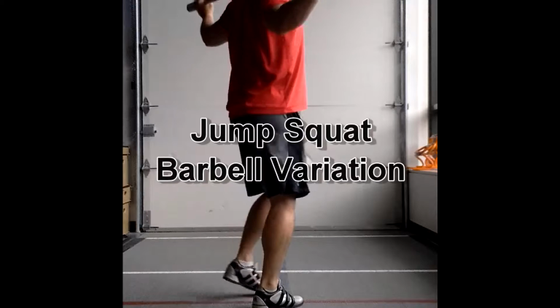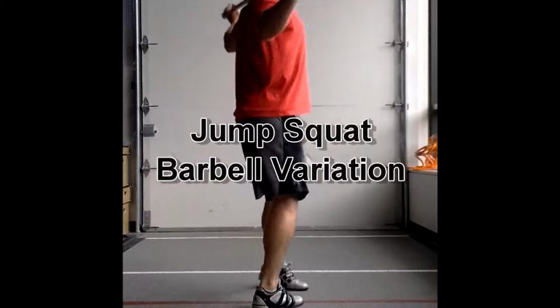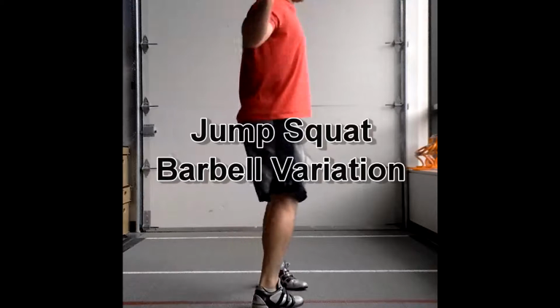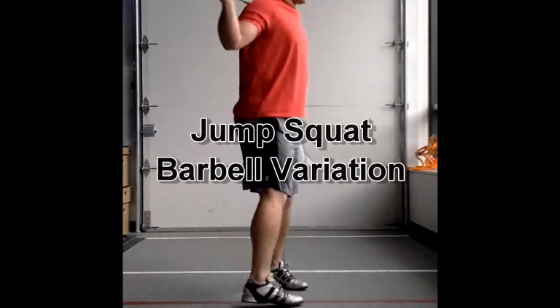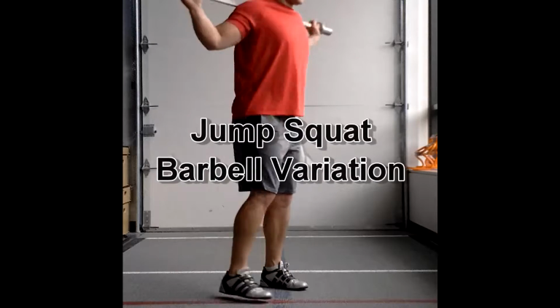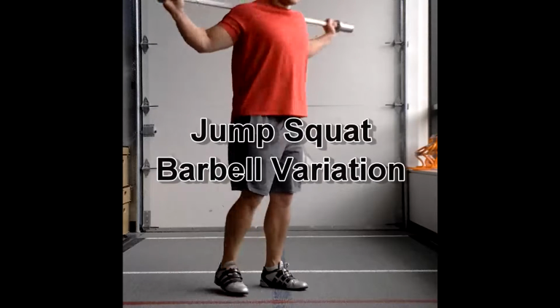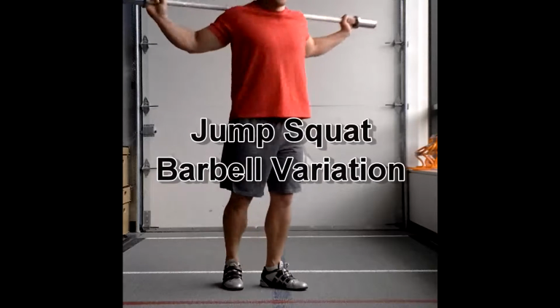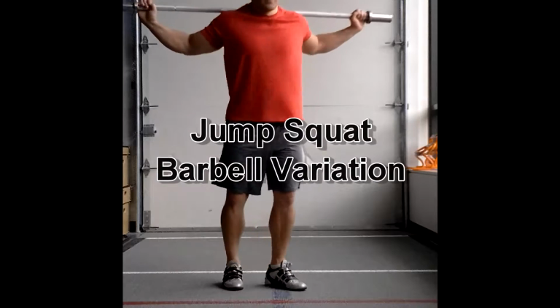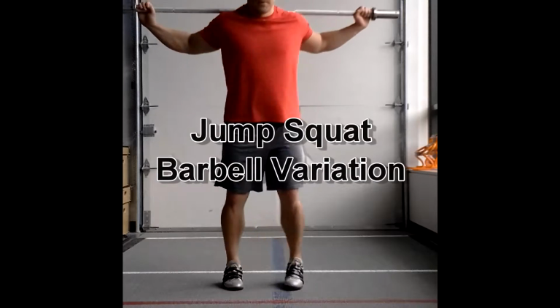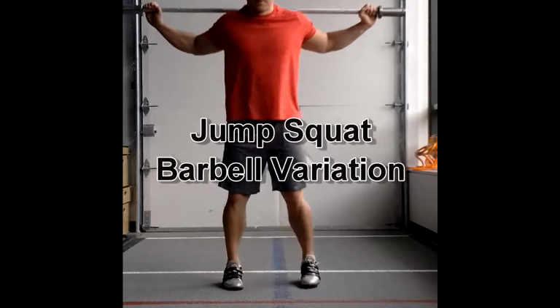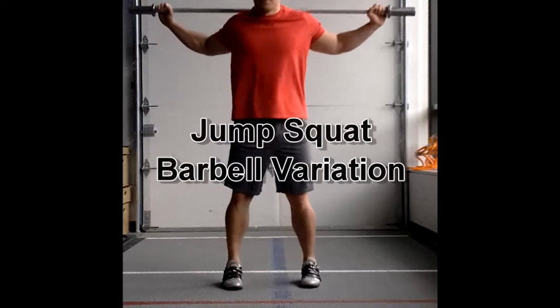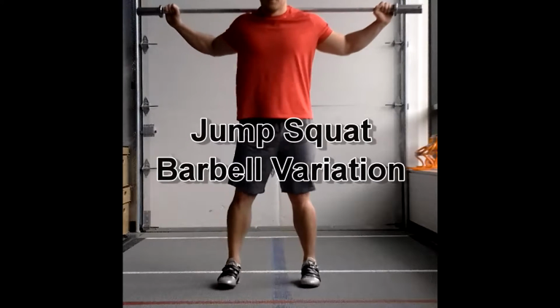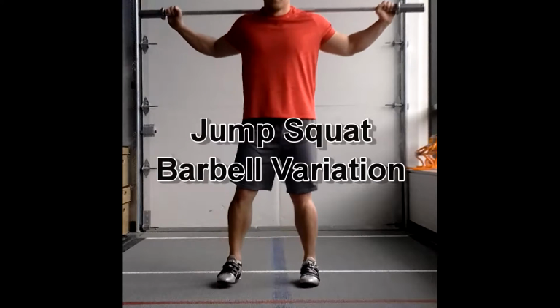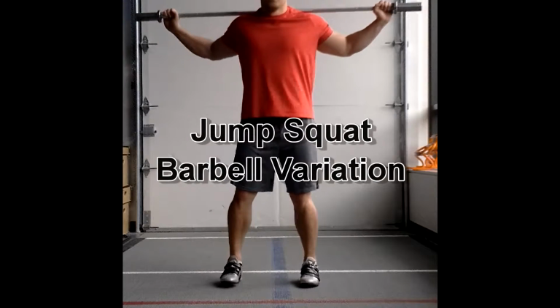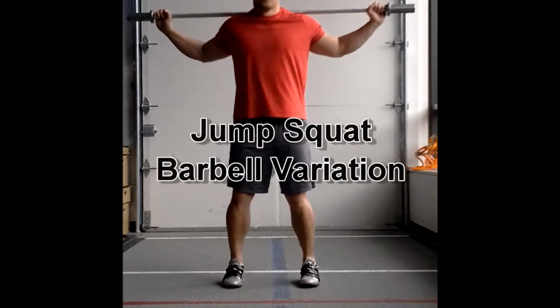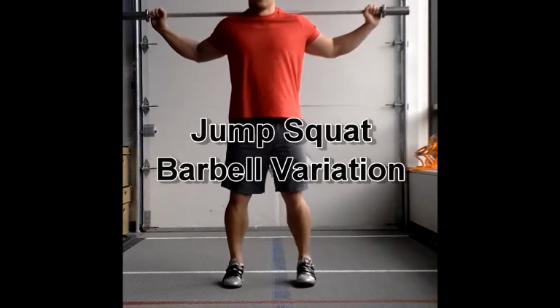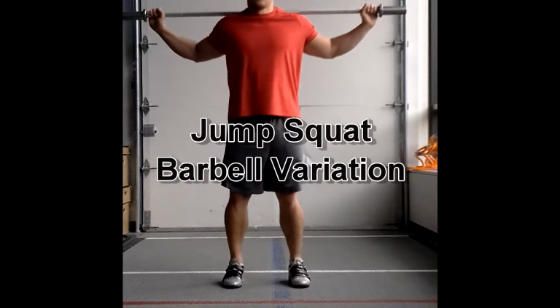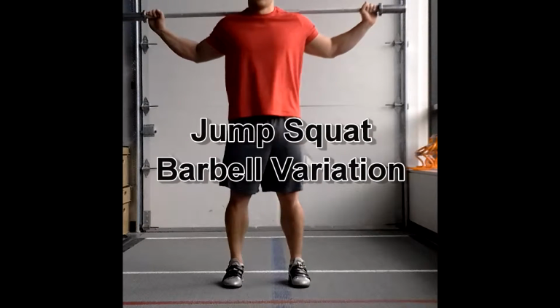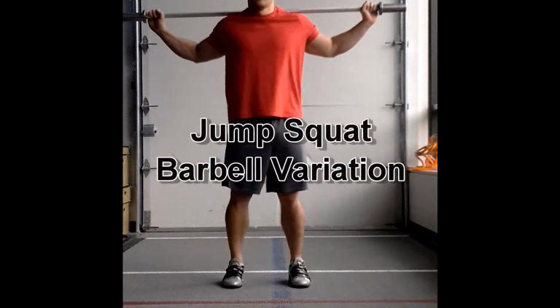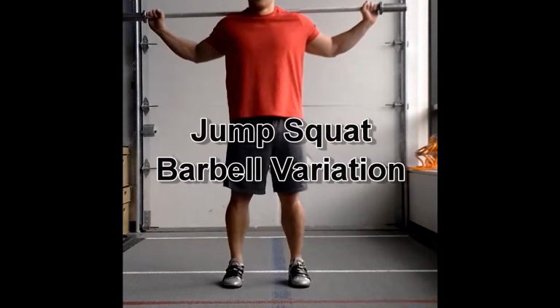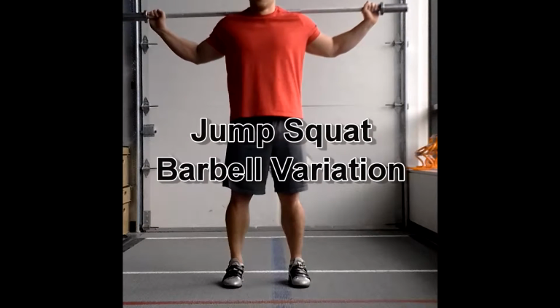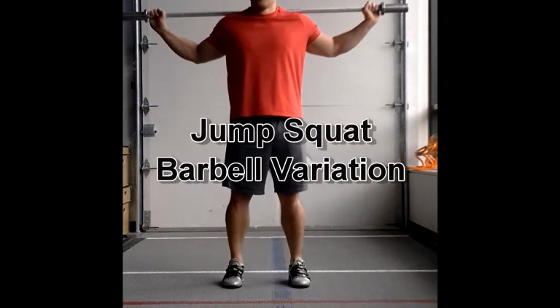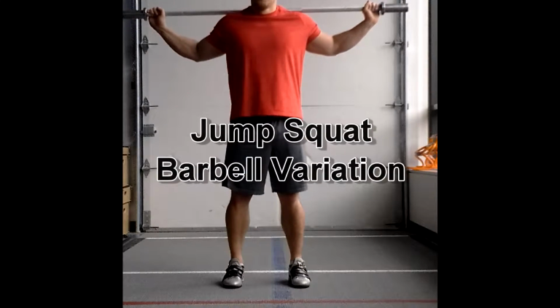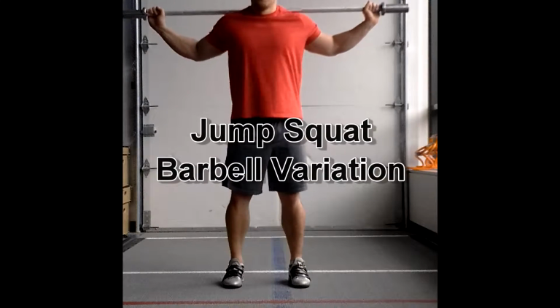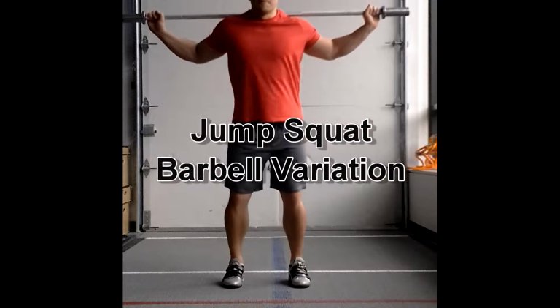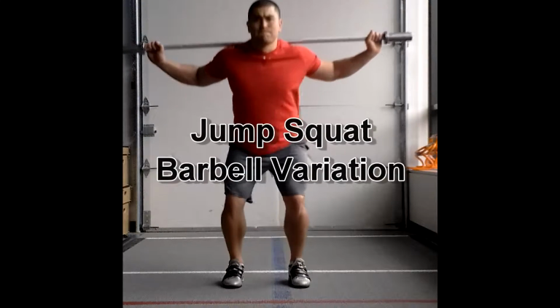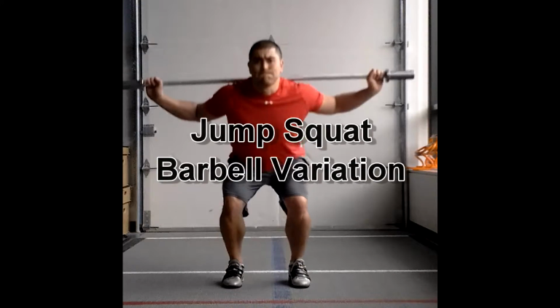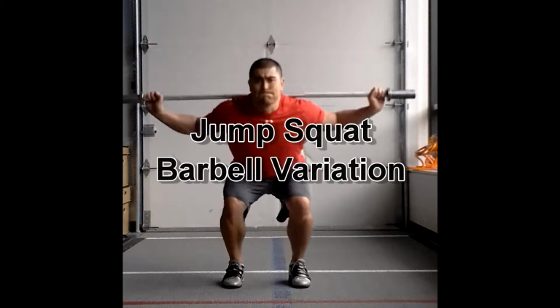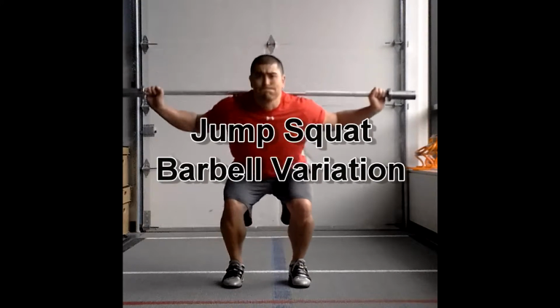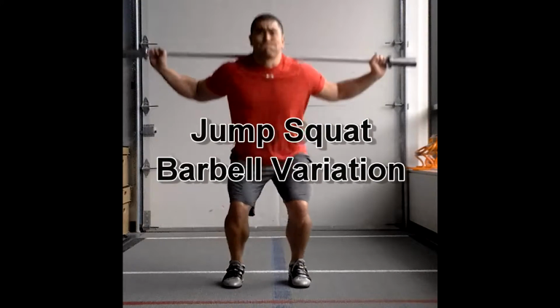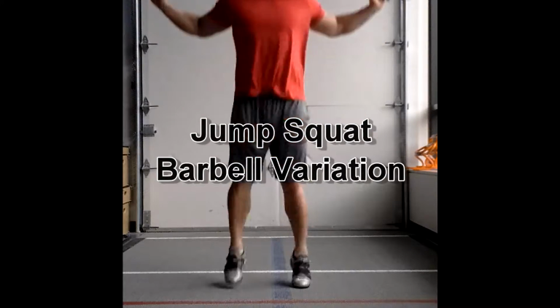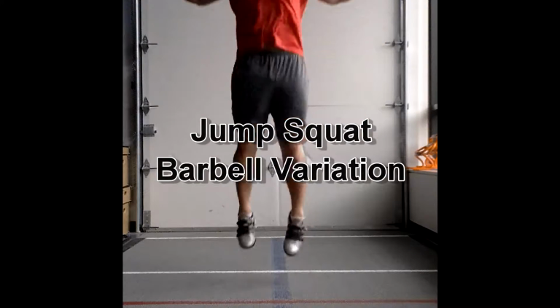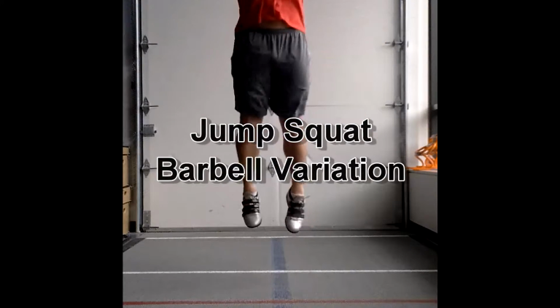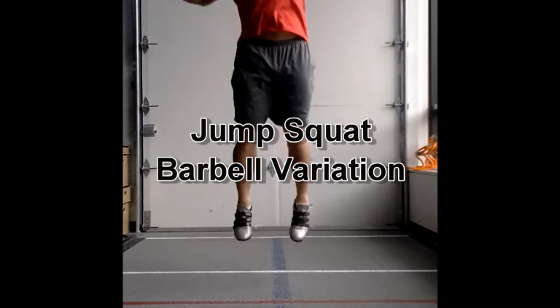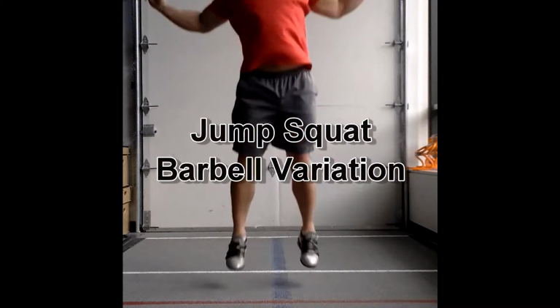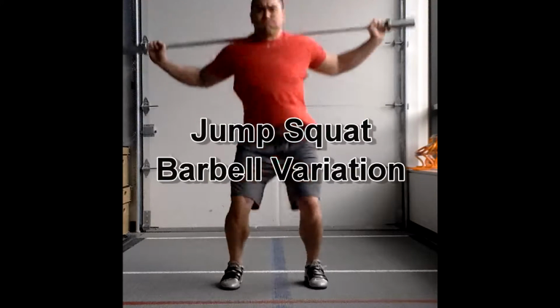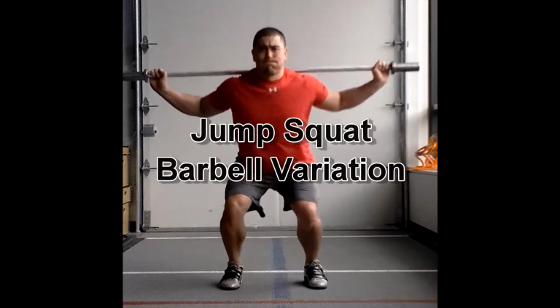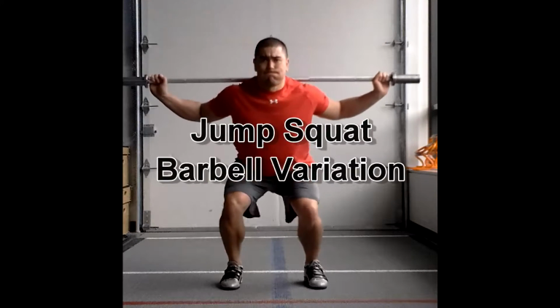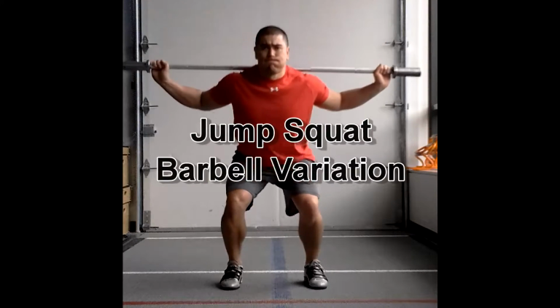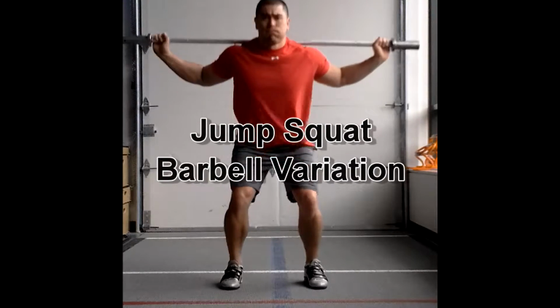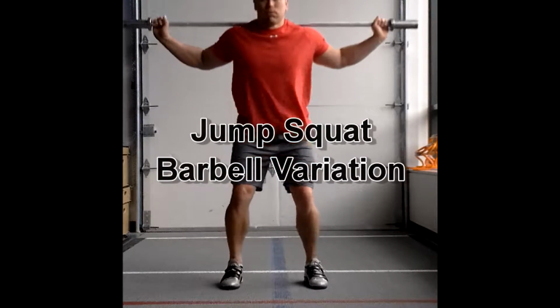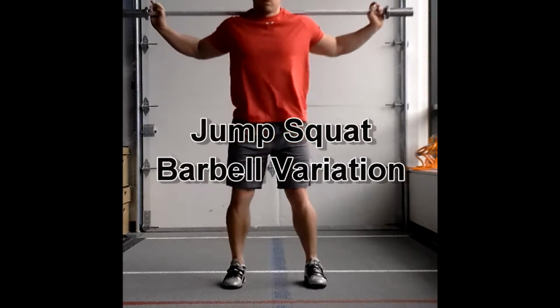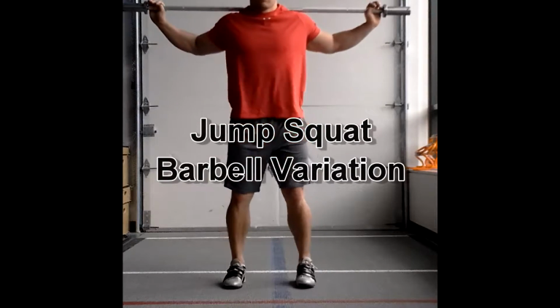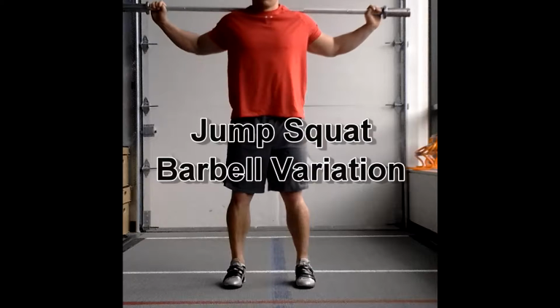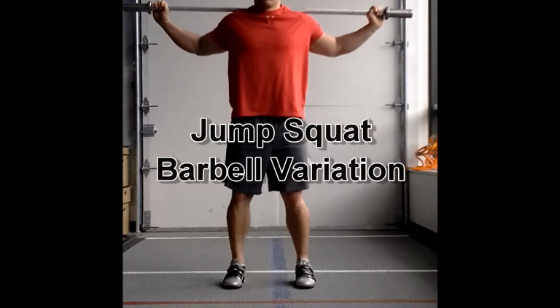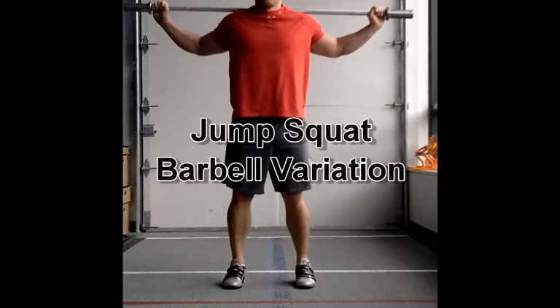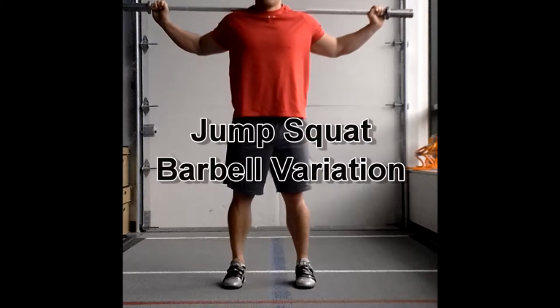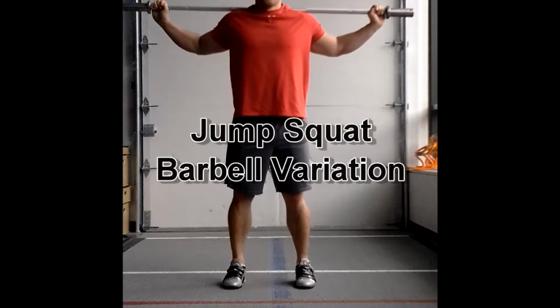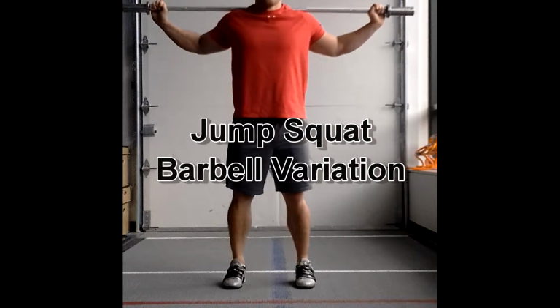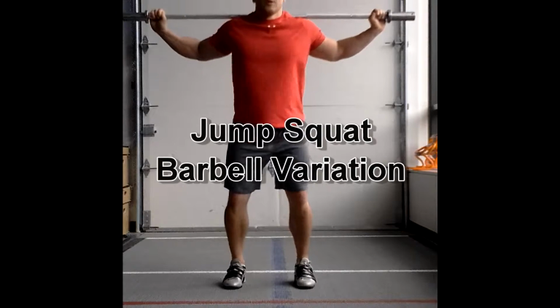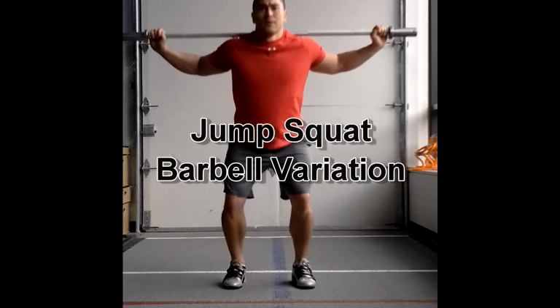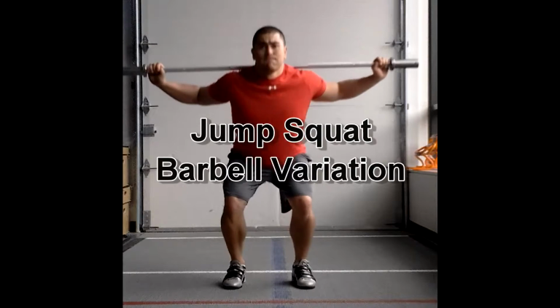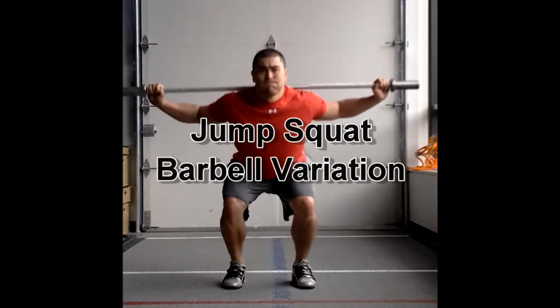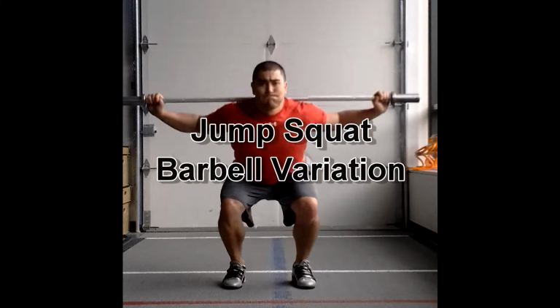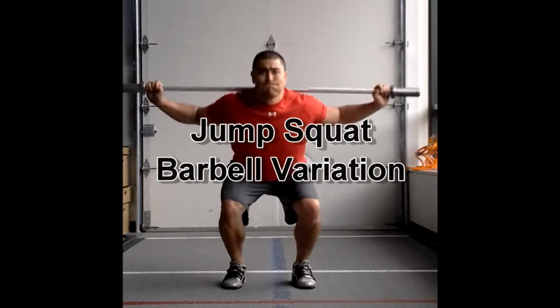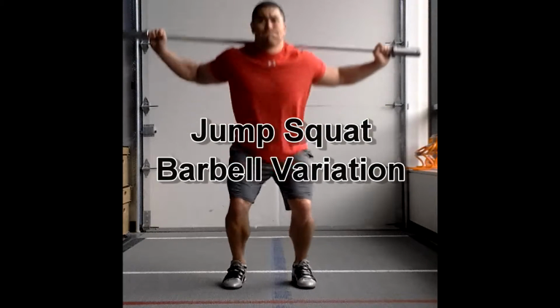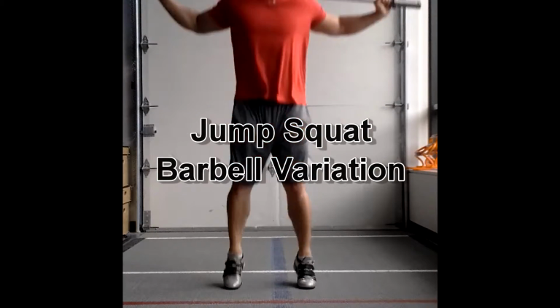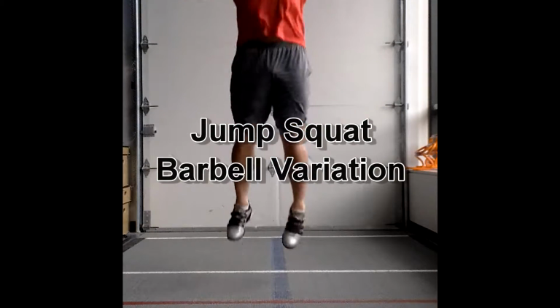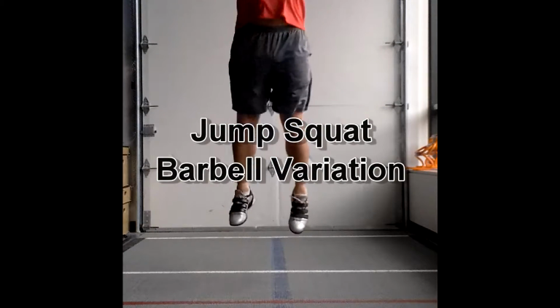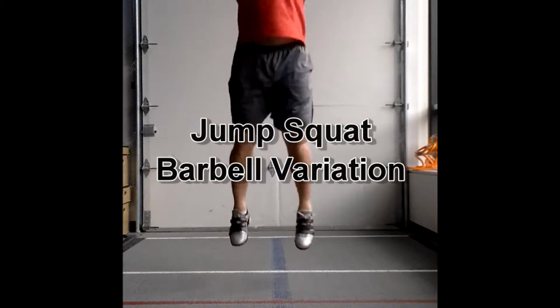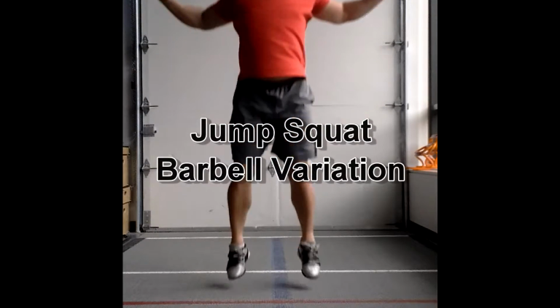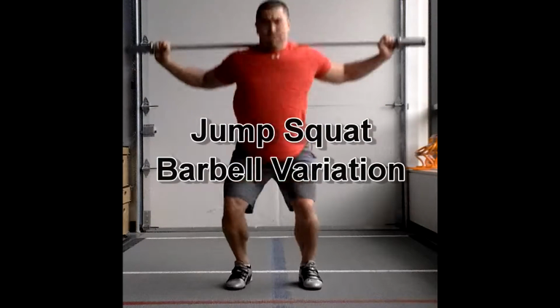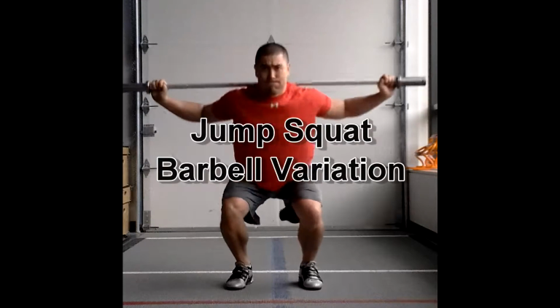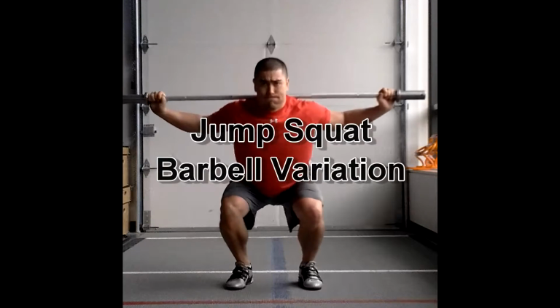Jump squat is the barbell variation. Make sure the bar is sitting on your upper traps, not on your cervical spine, up on the neck there.